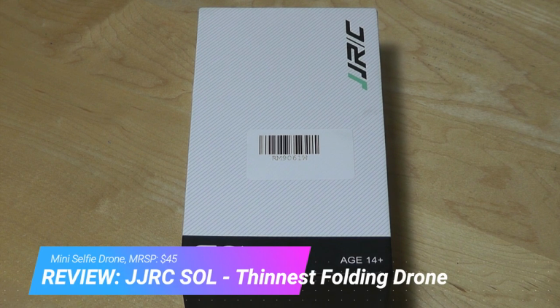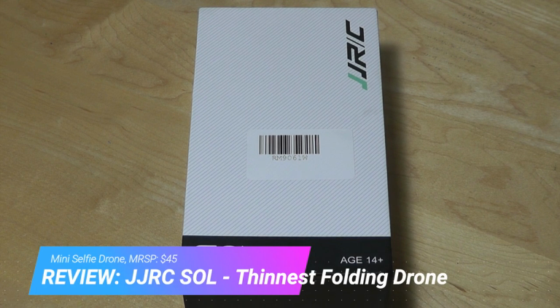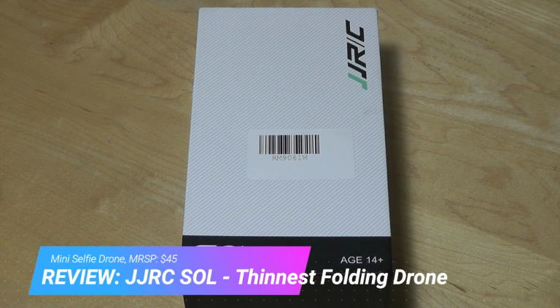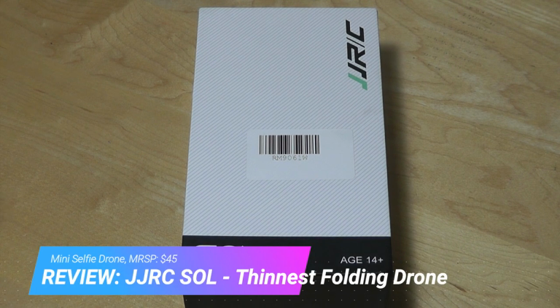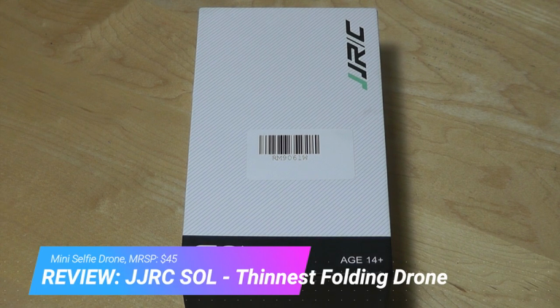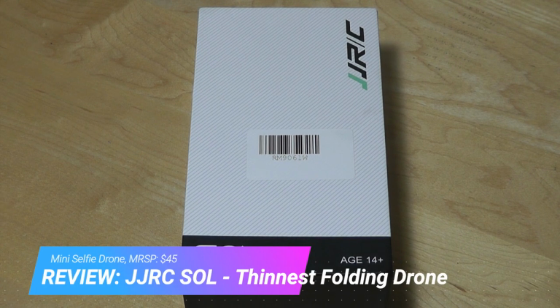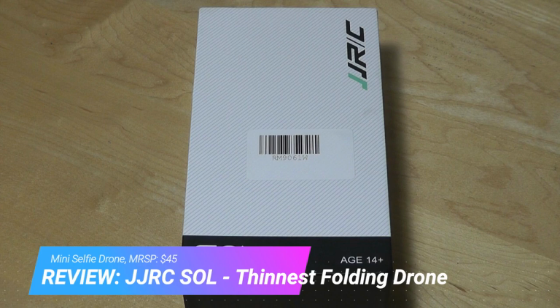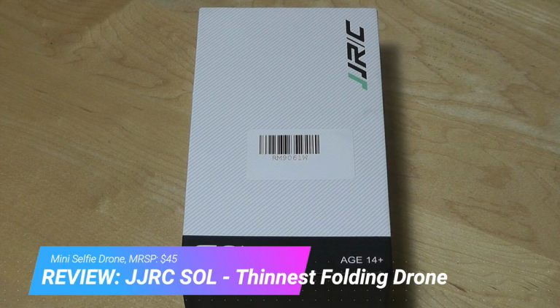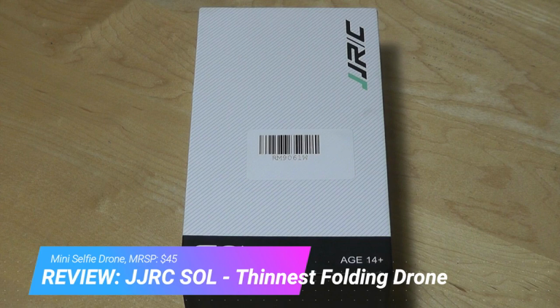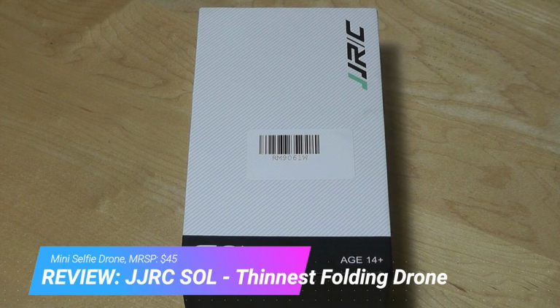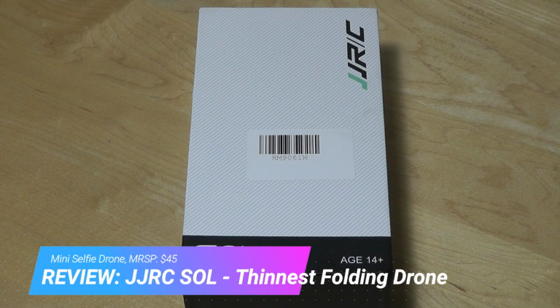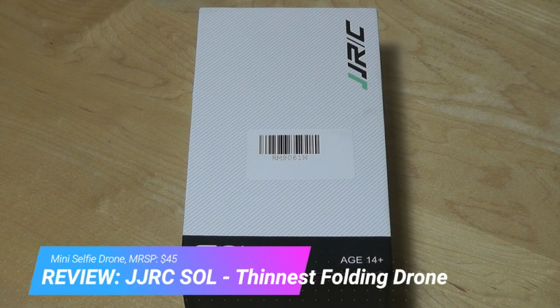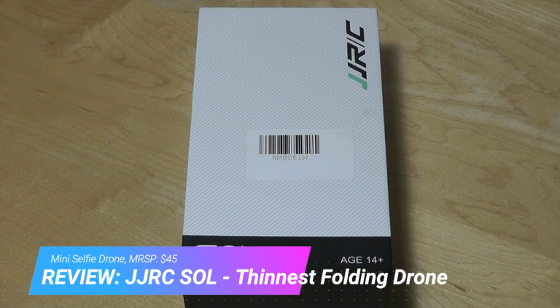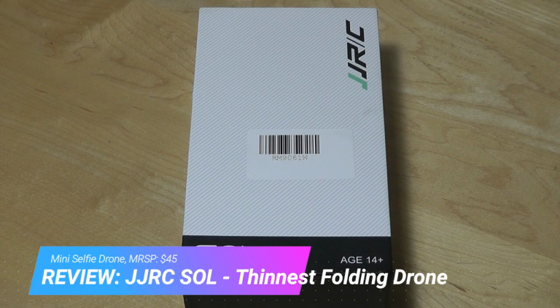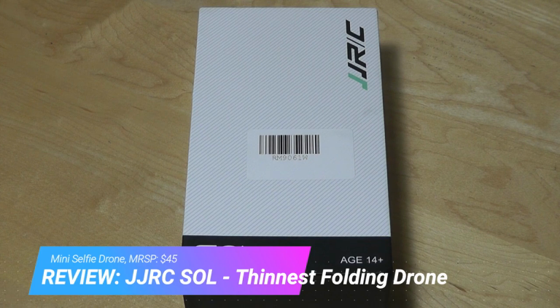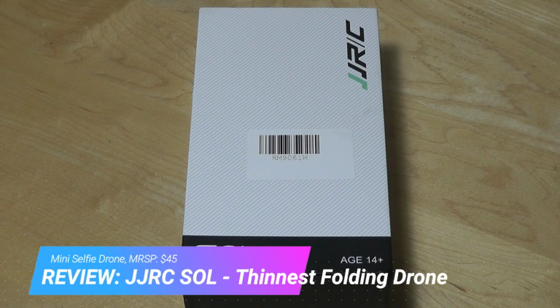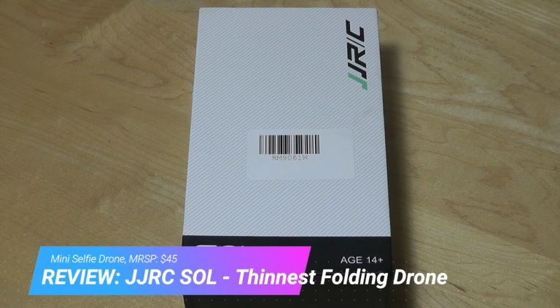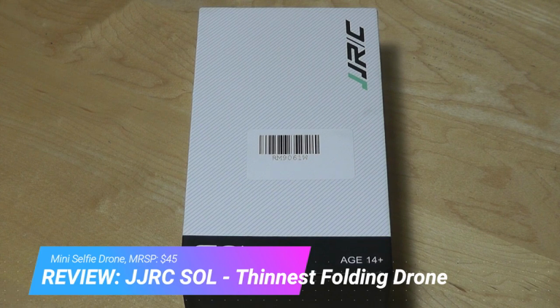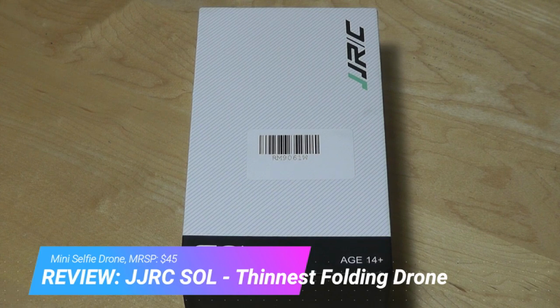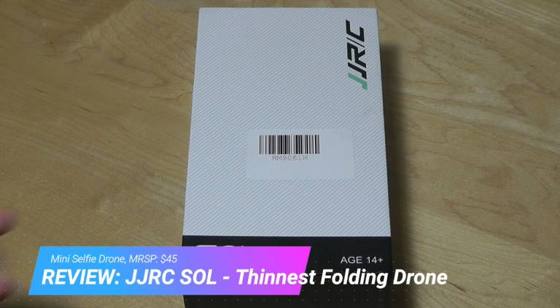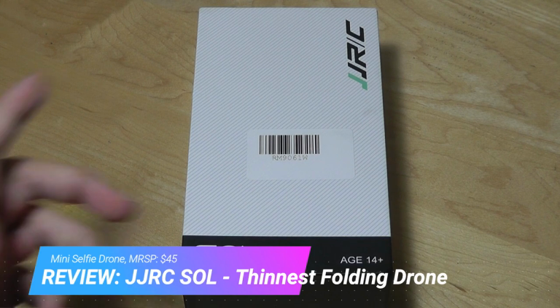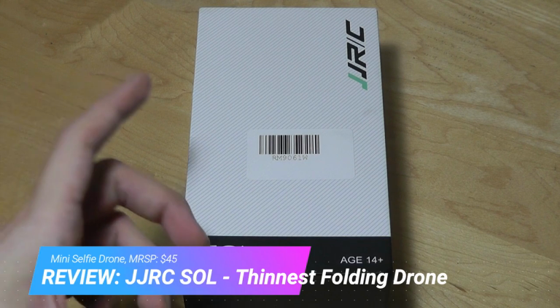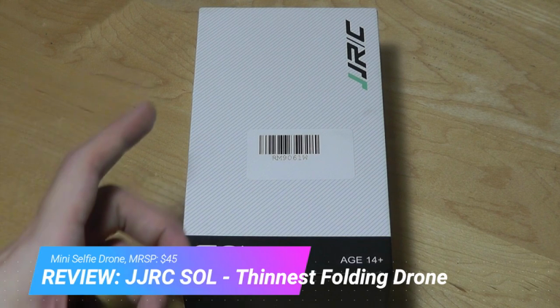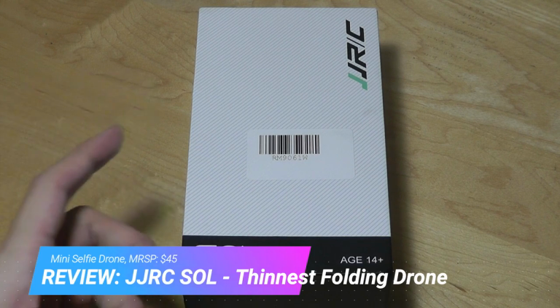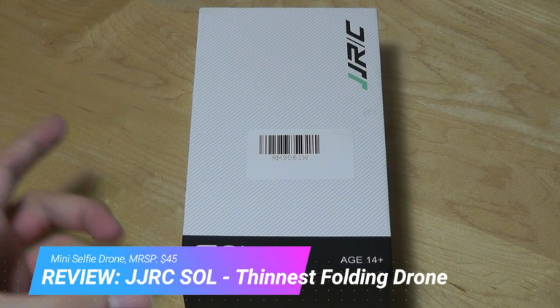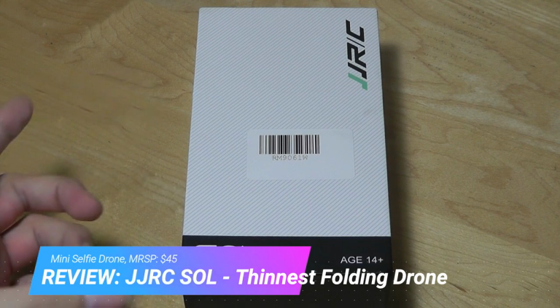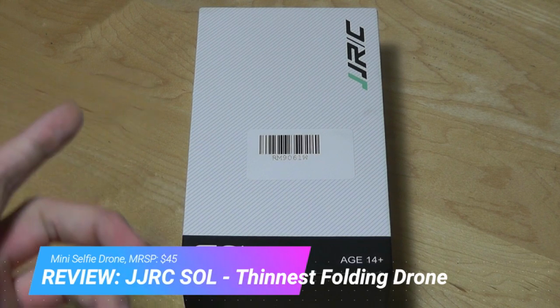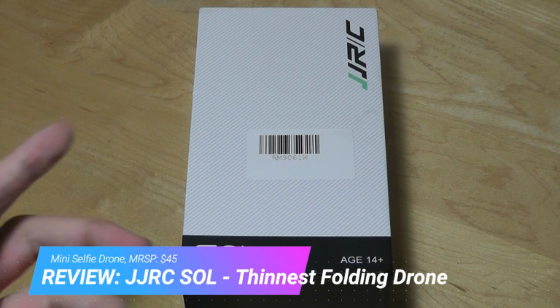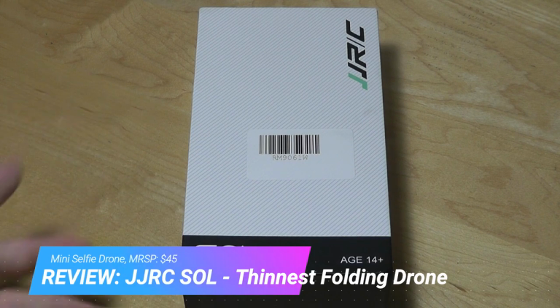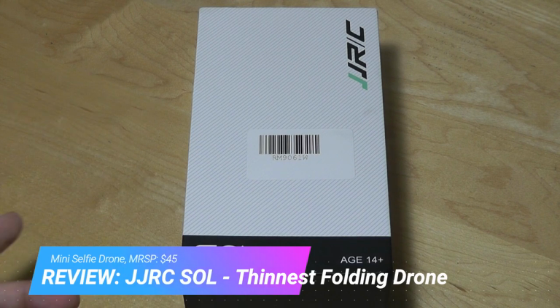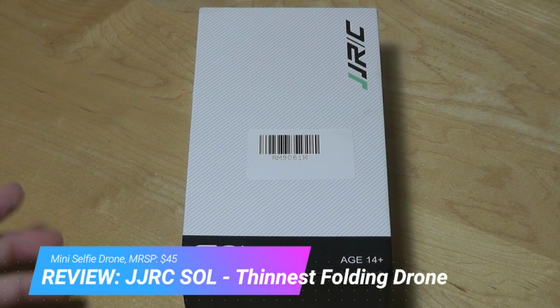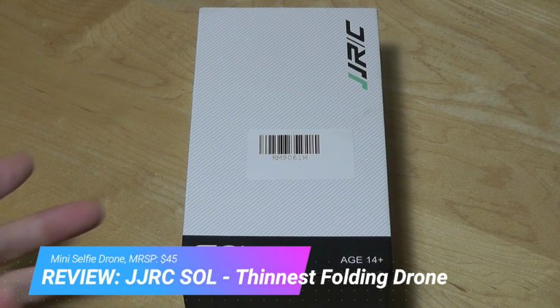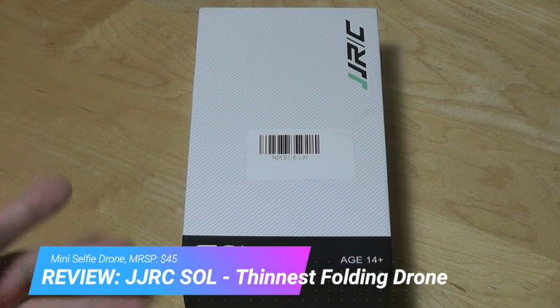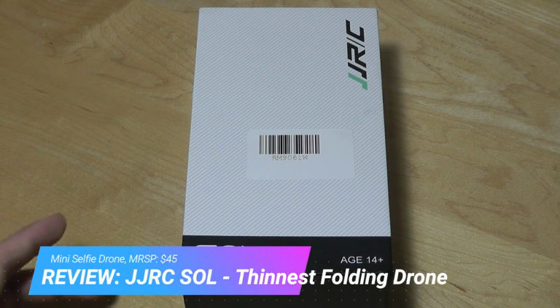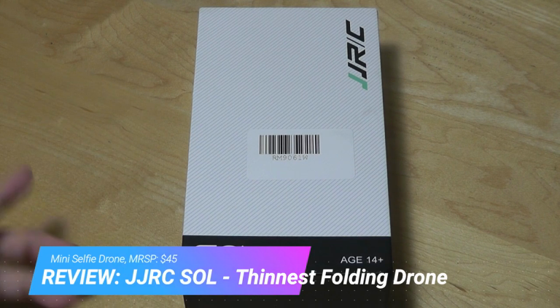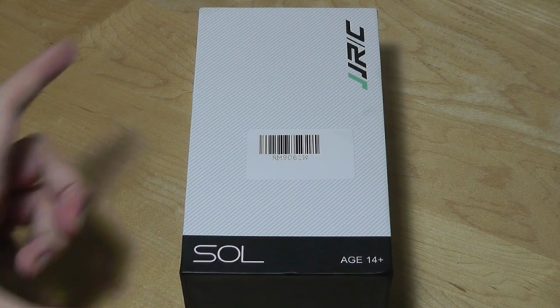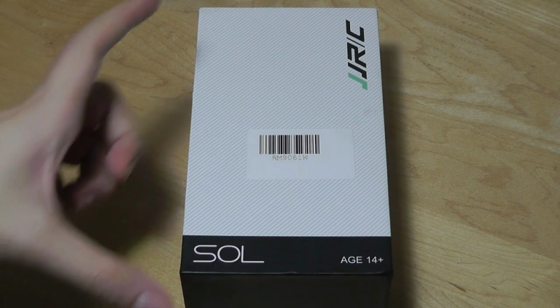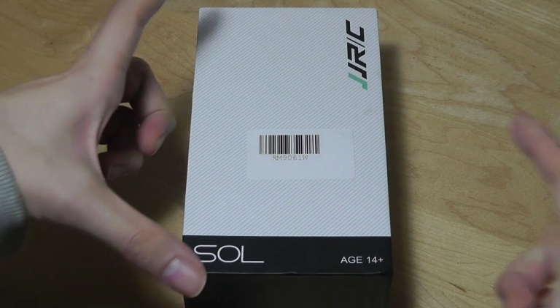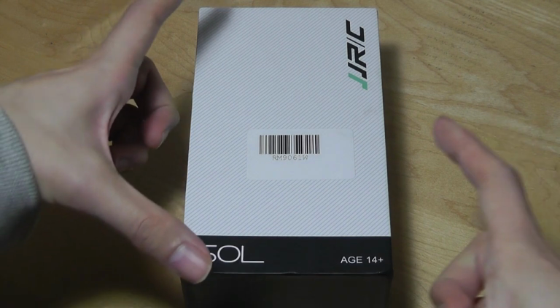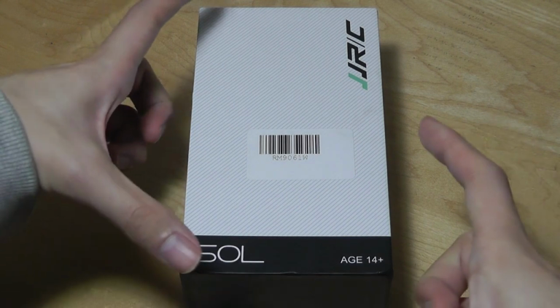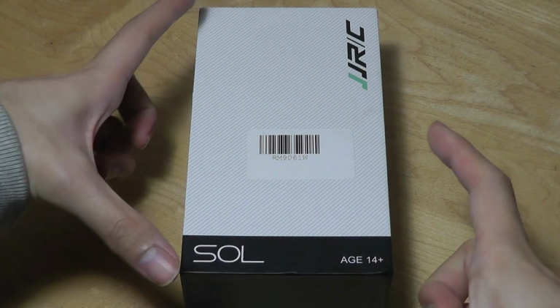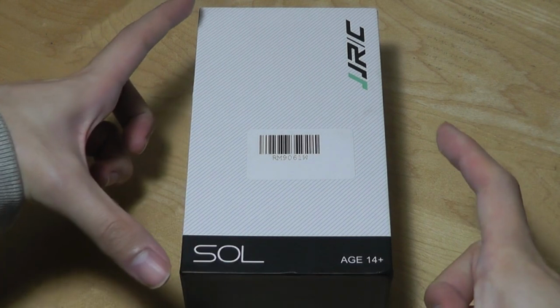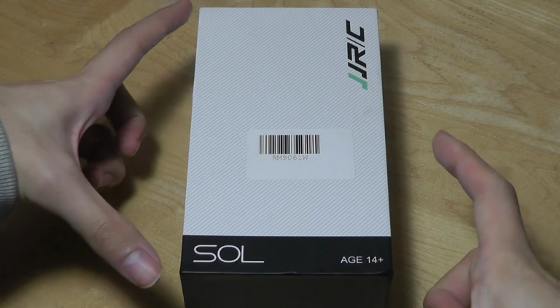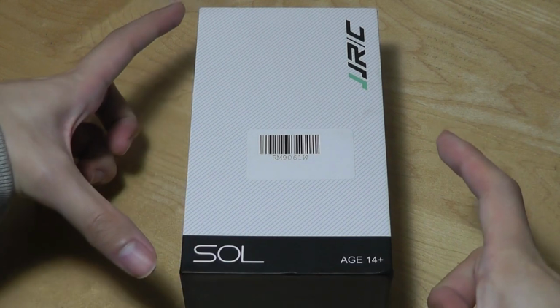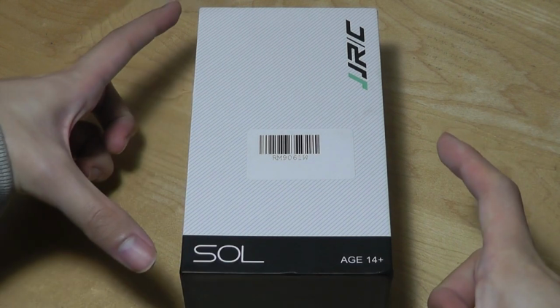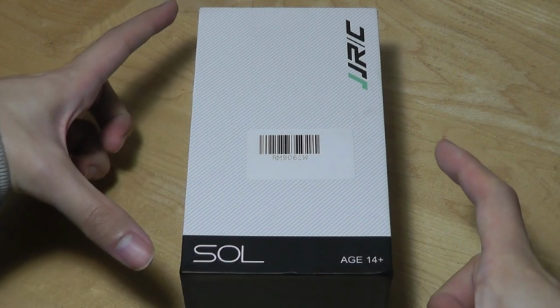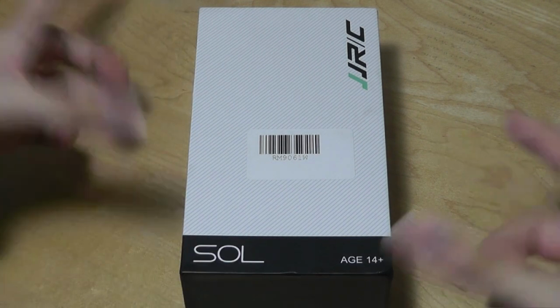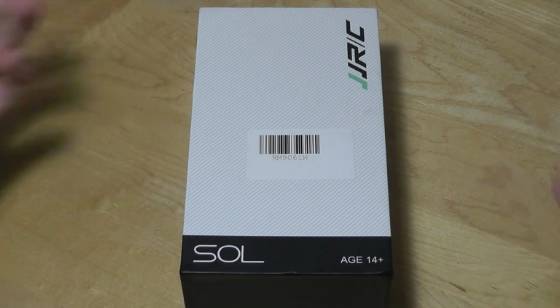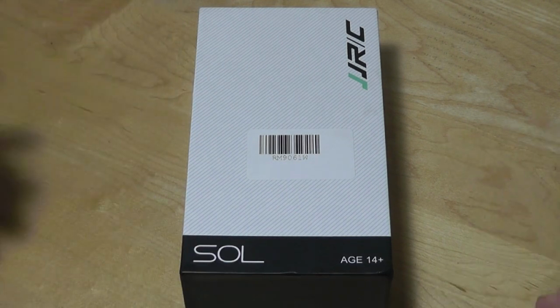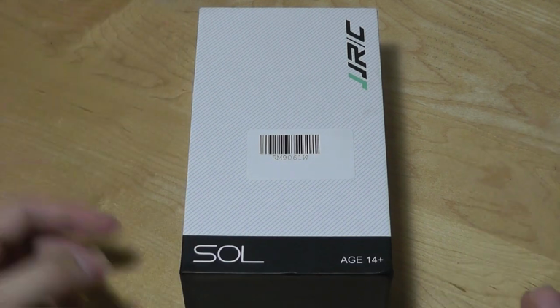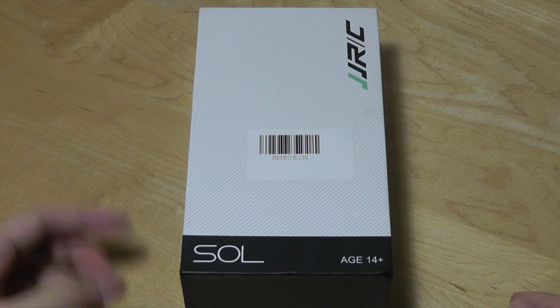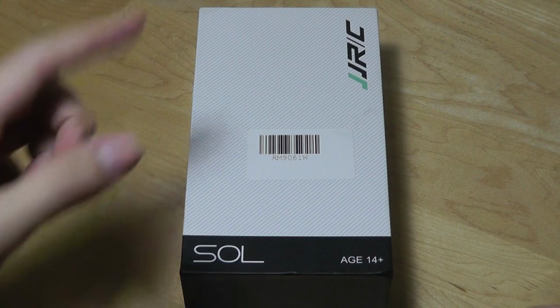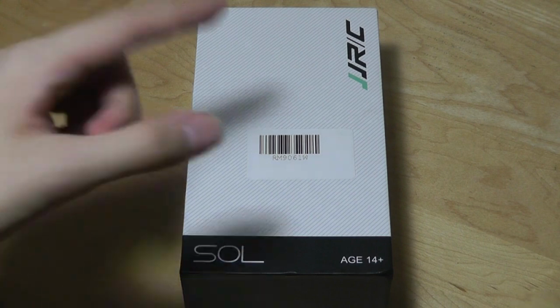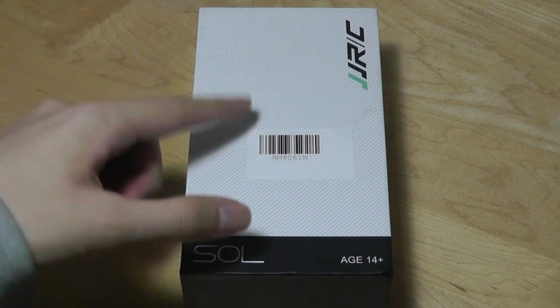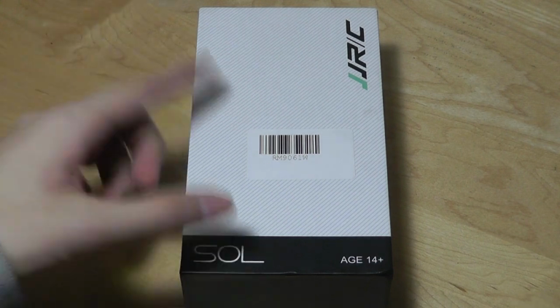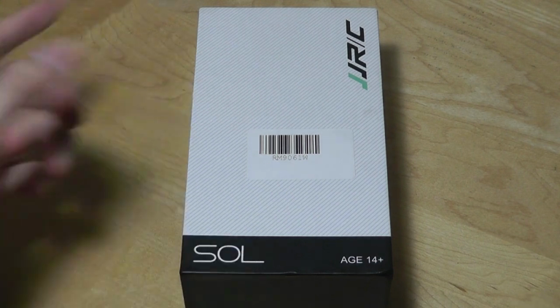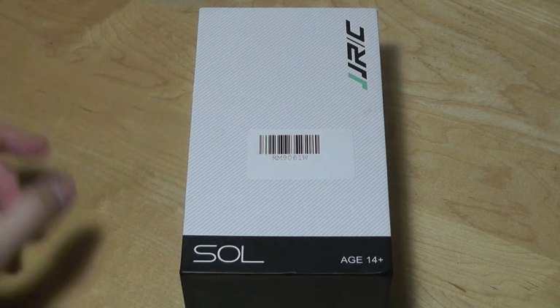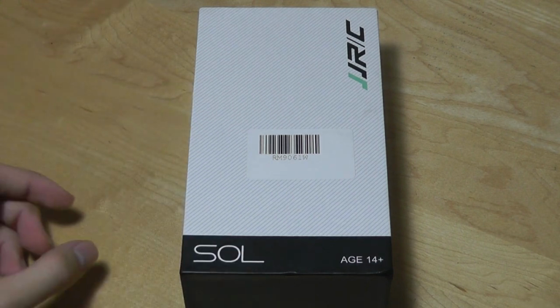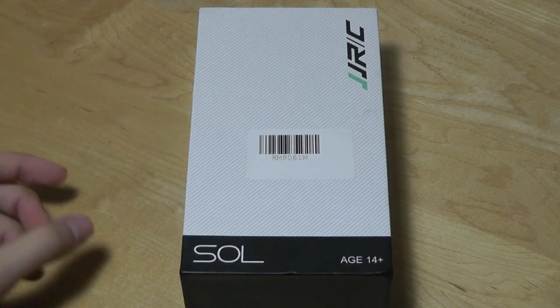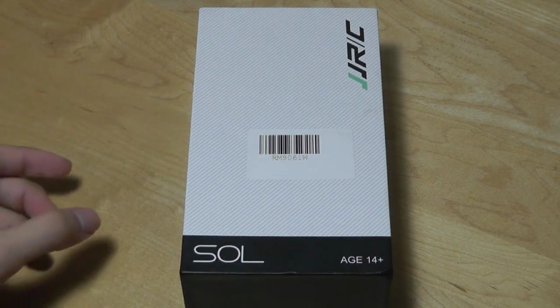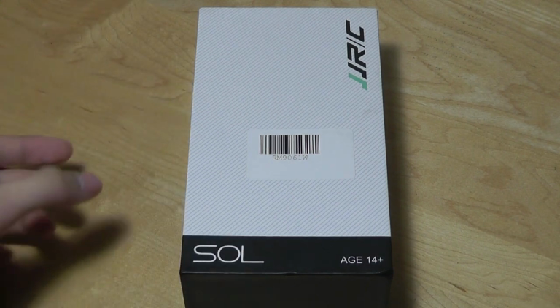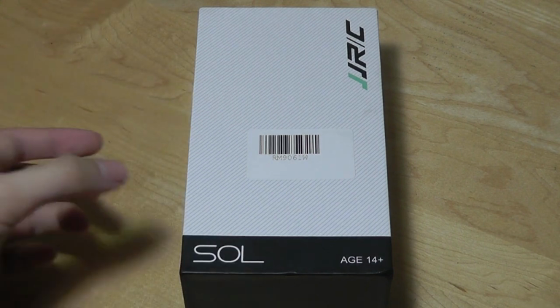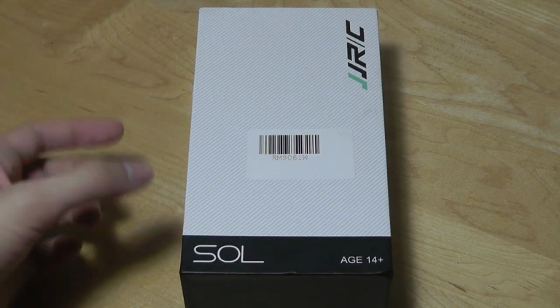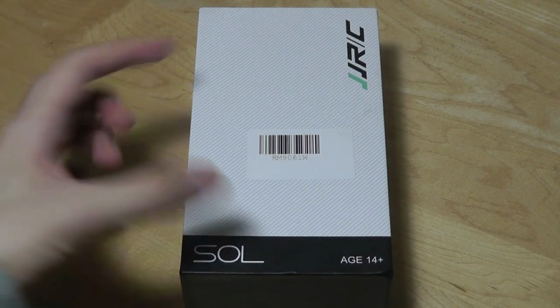Typically, what I mean by small — it's going to be about the size of a paperback book, something maybe this size. But this drone is much smaller.